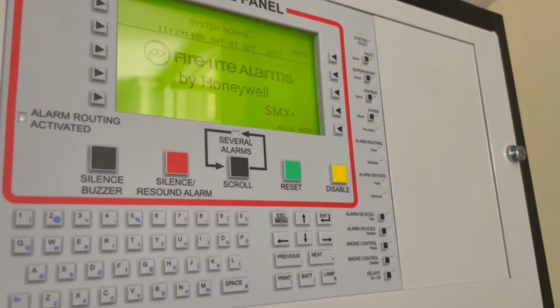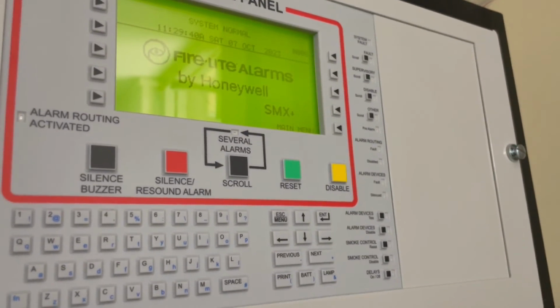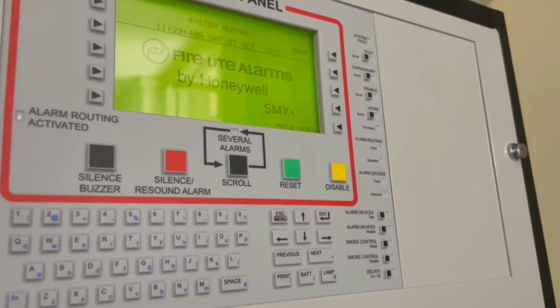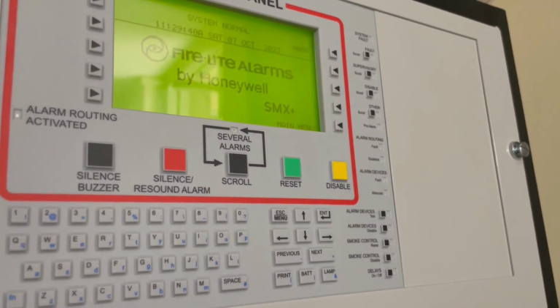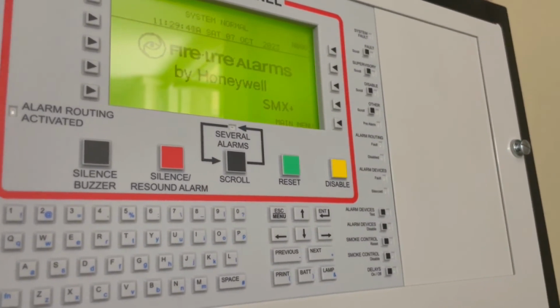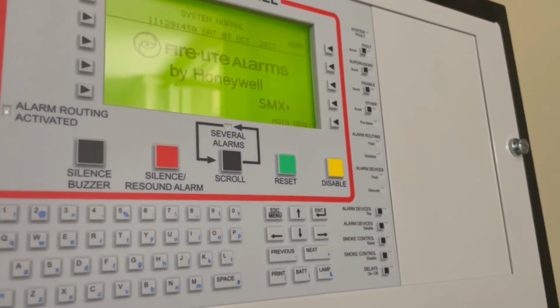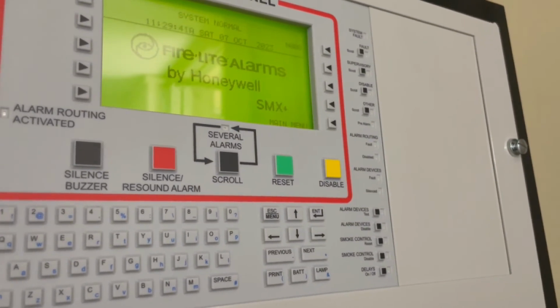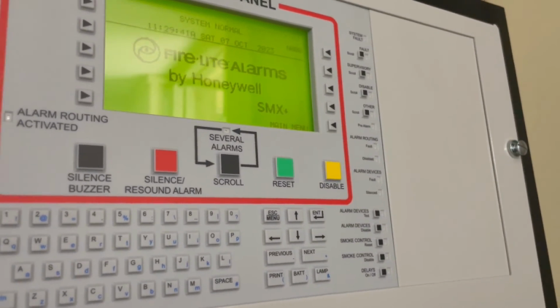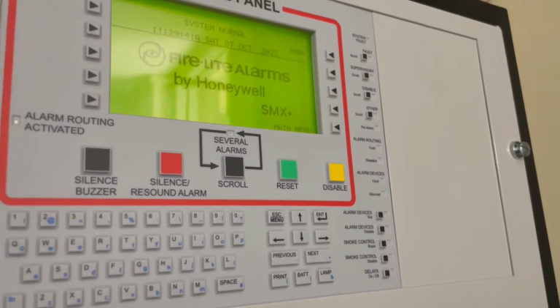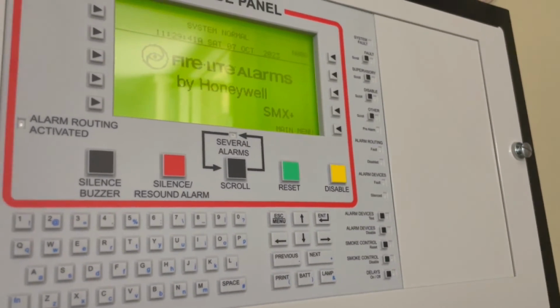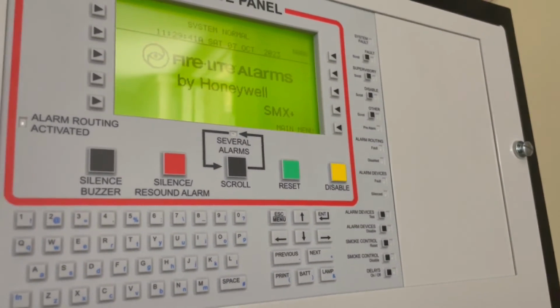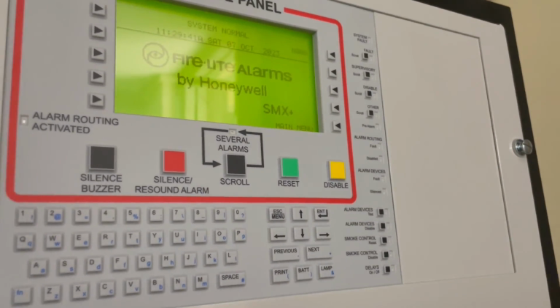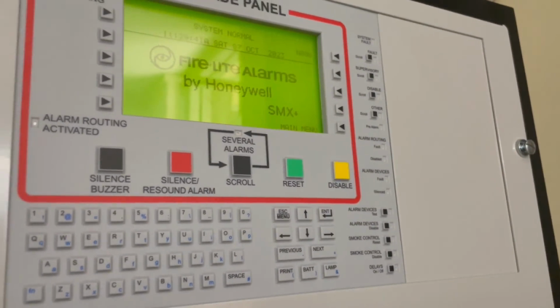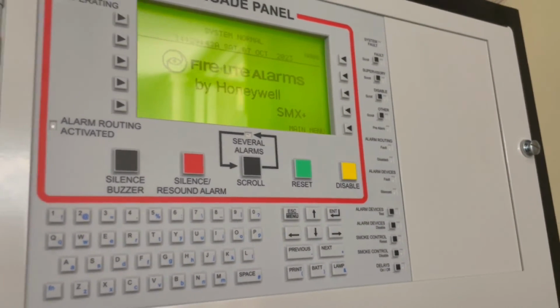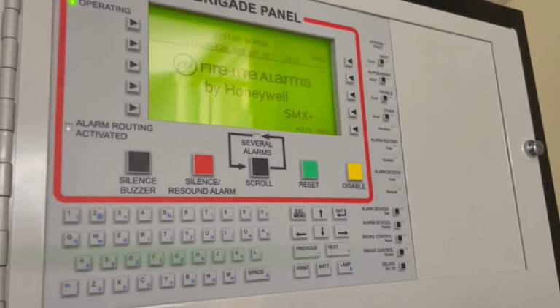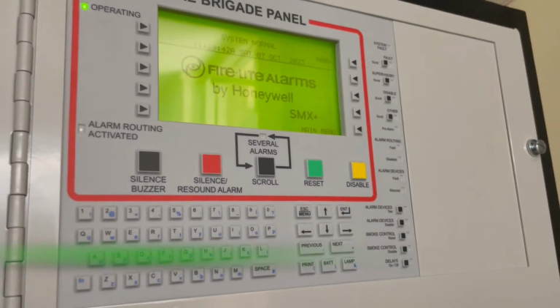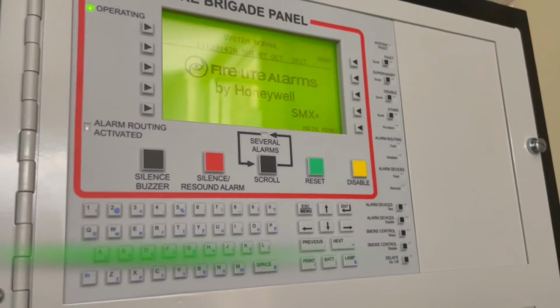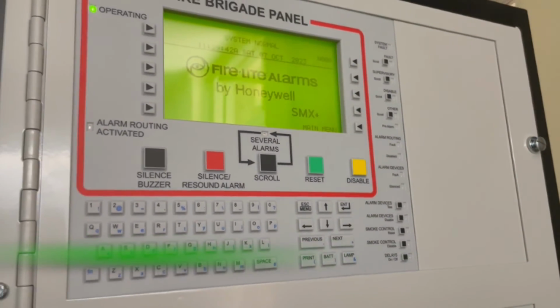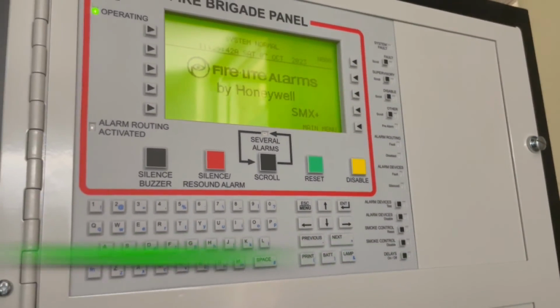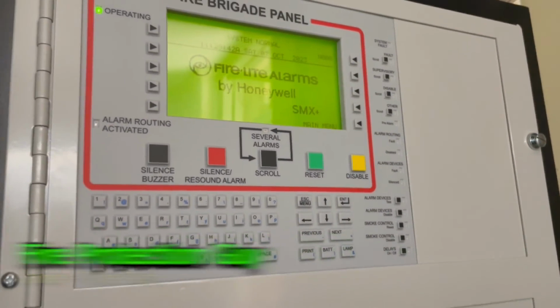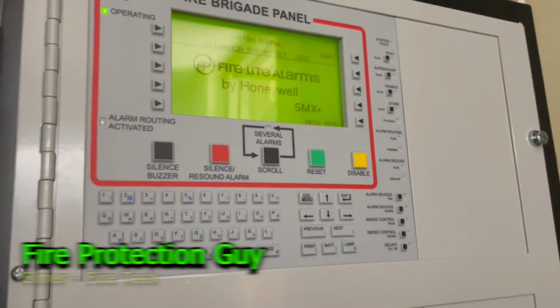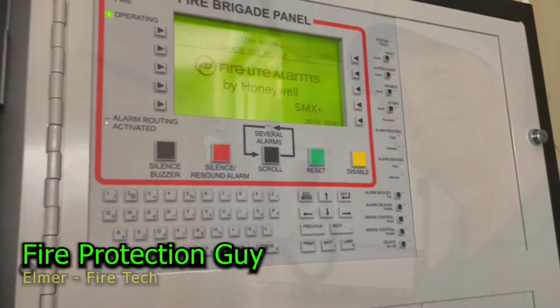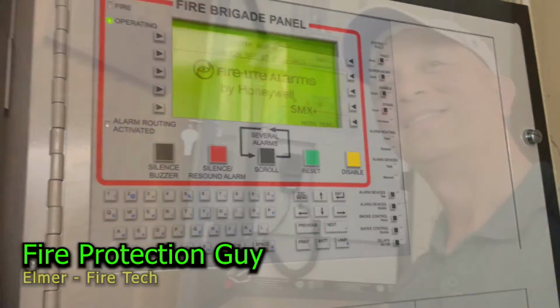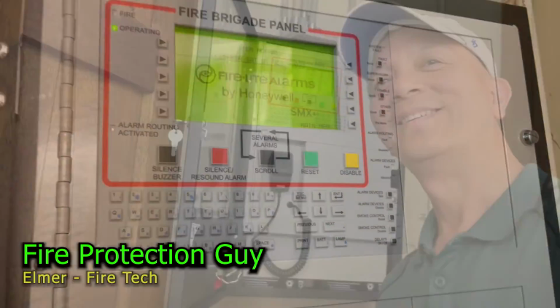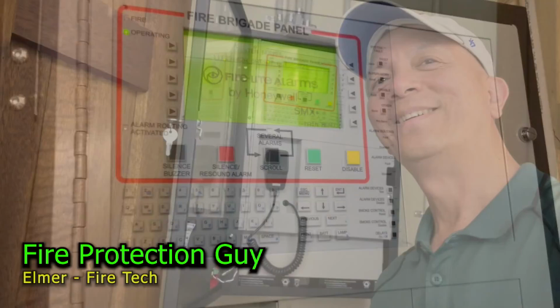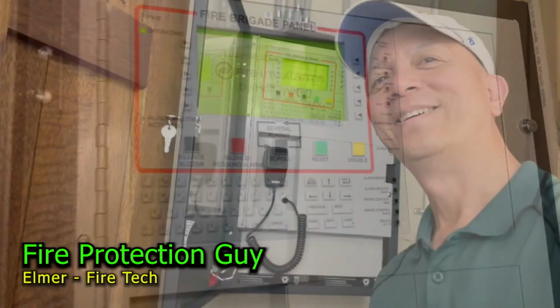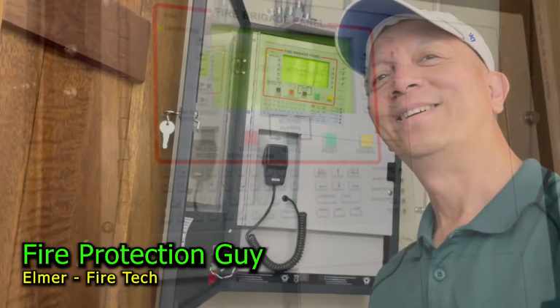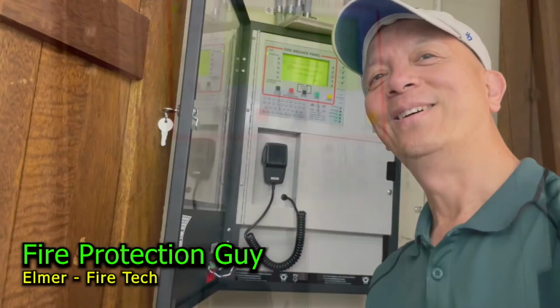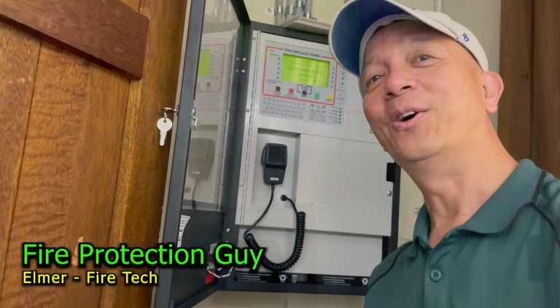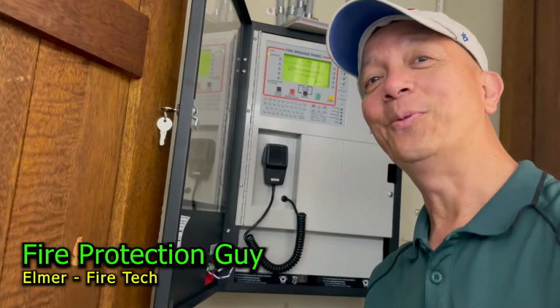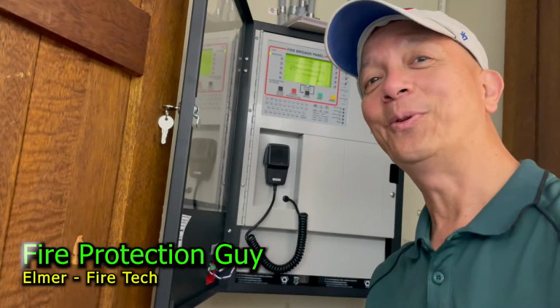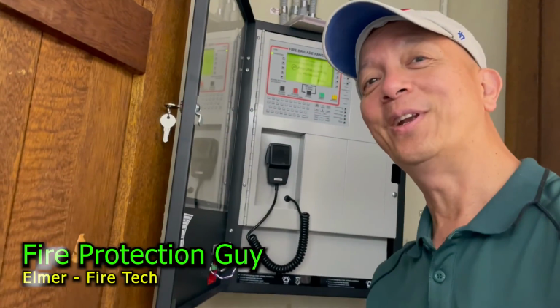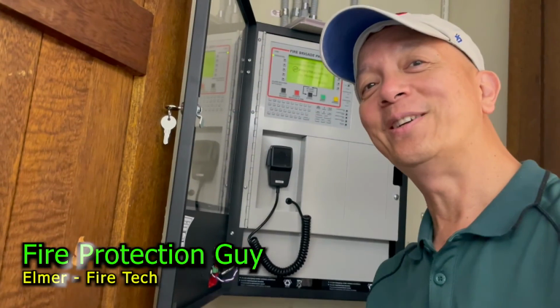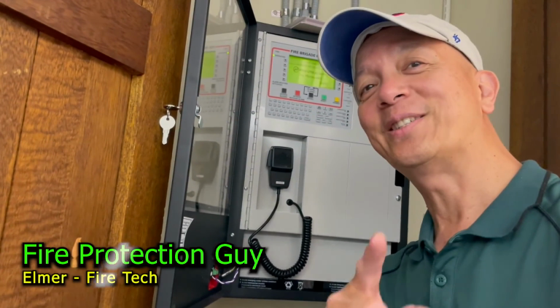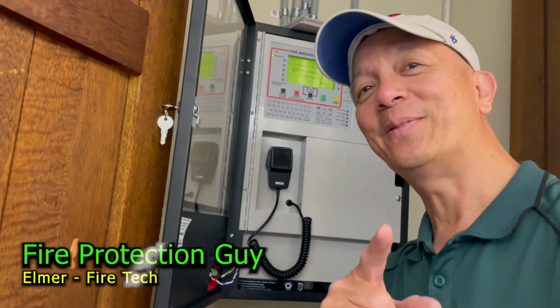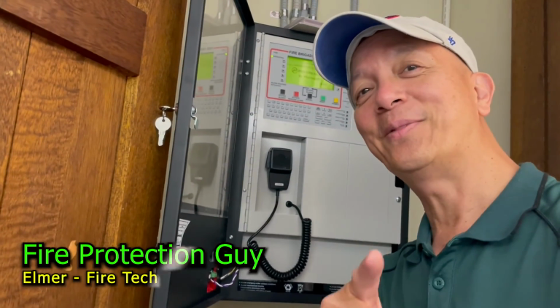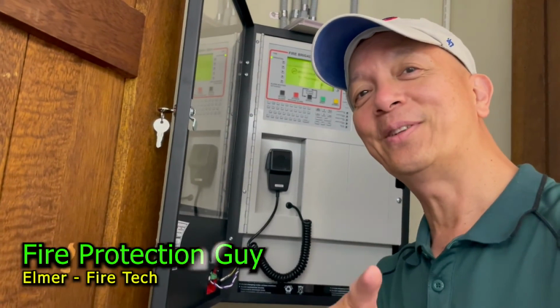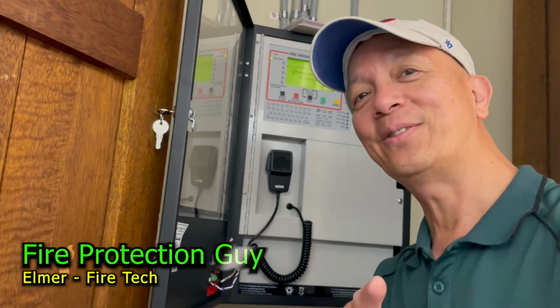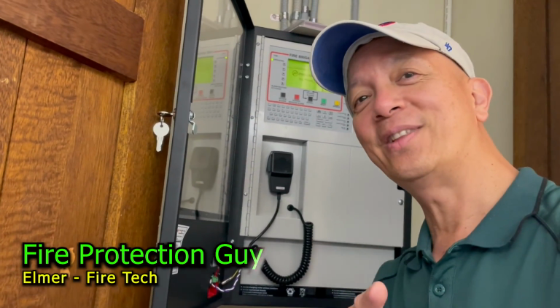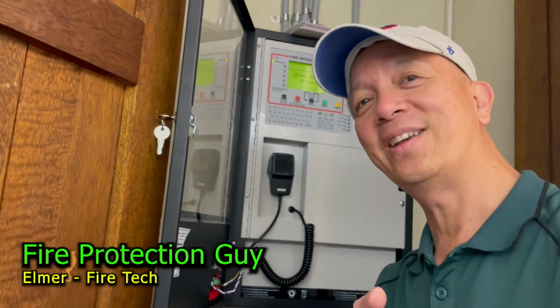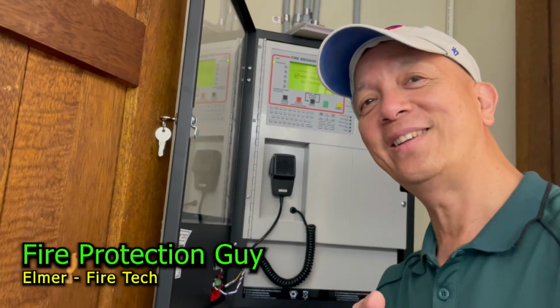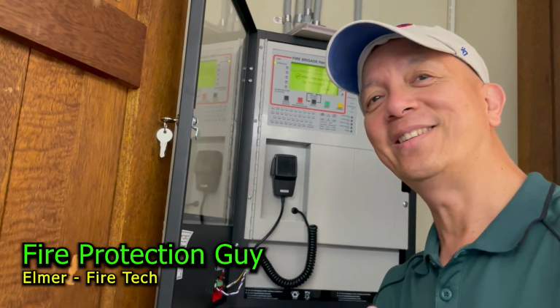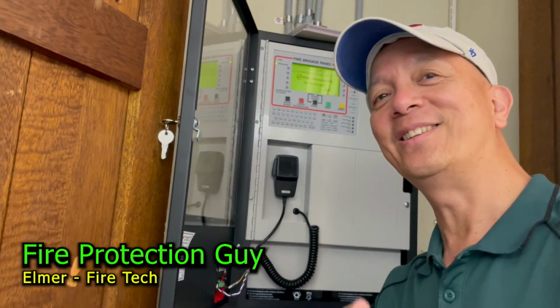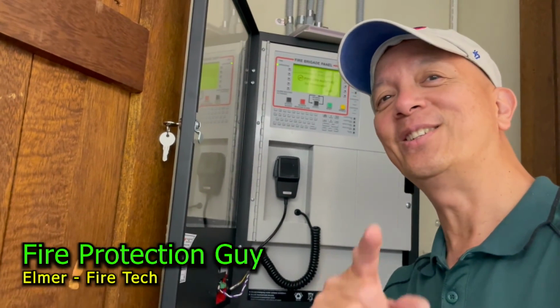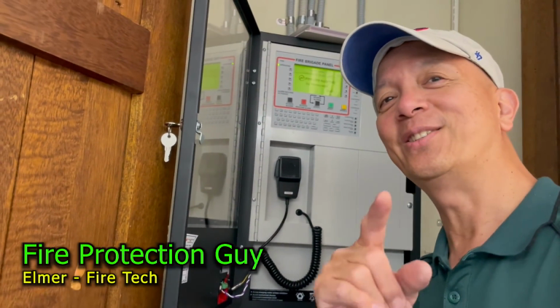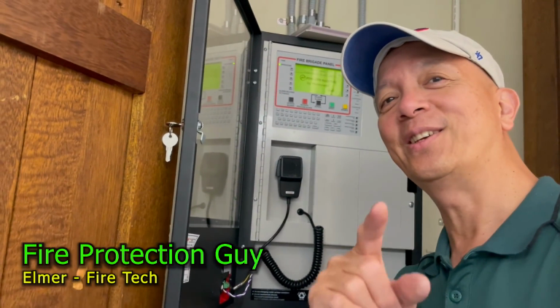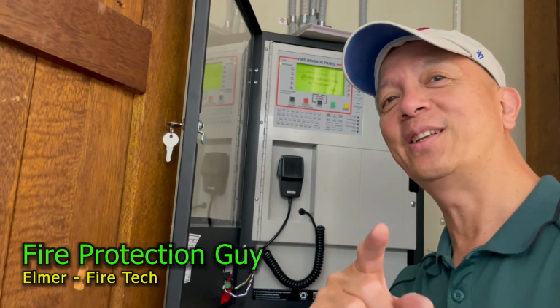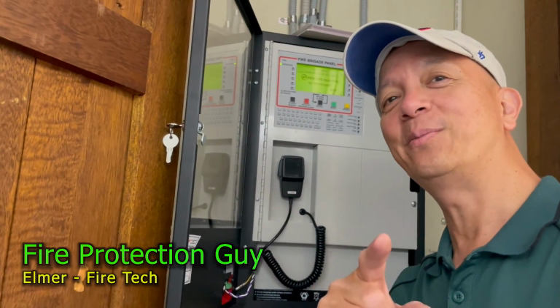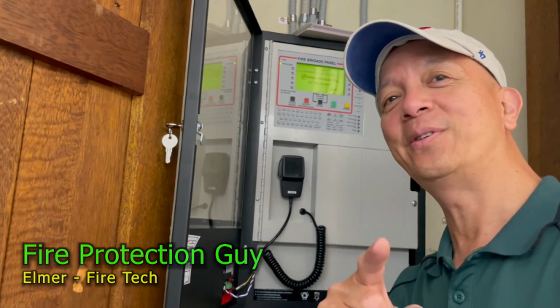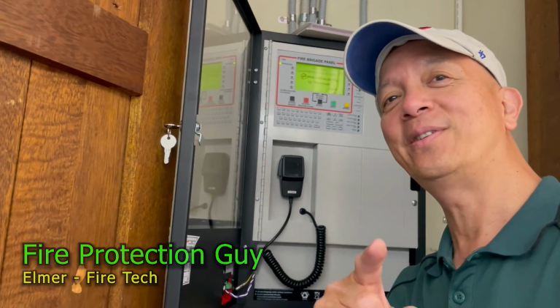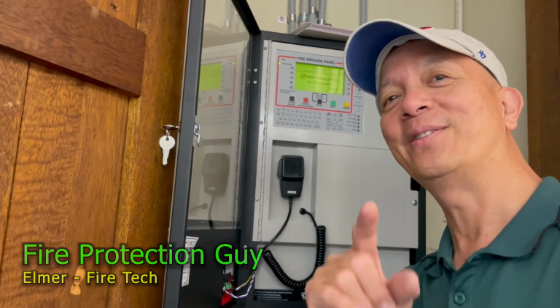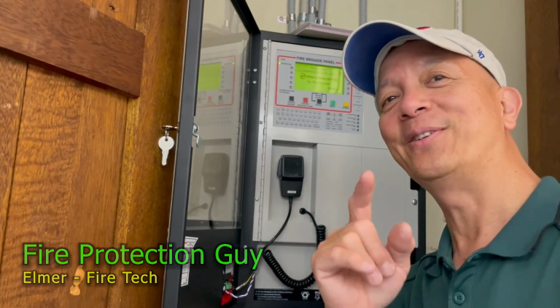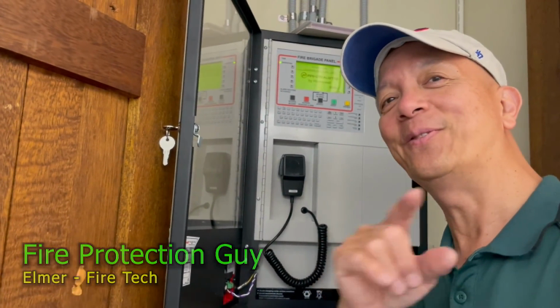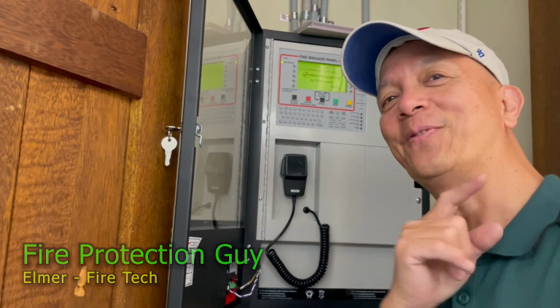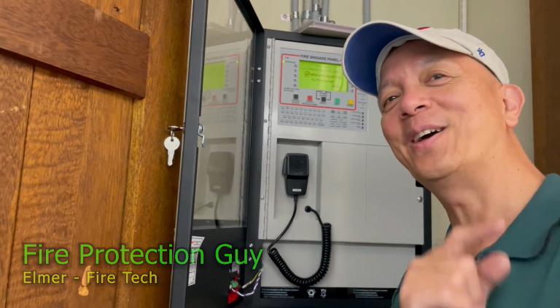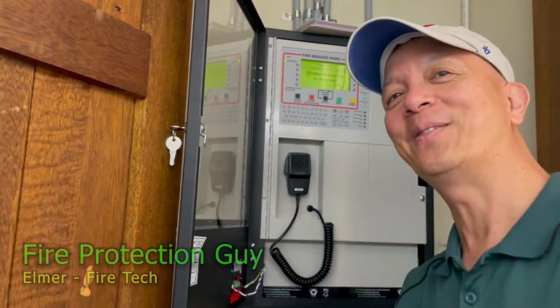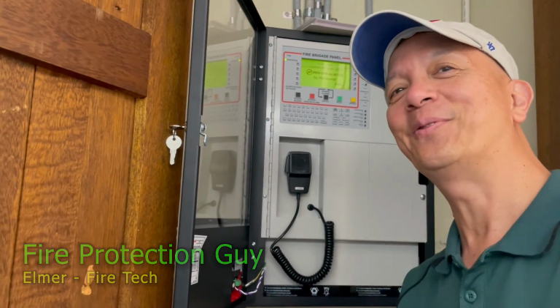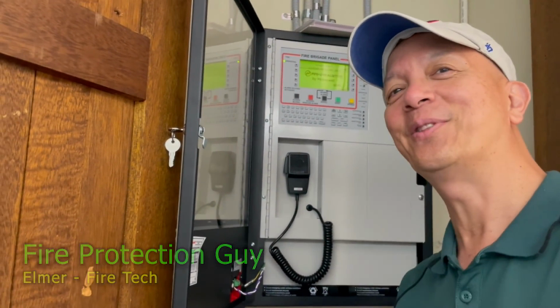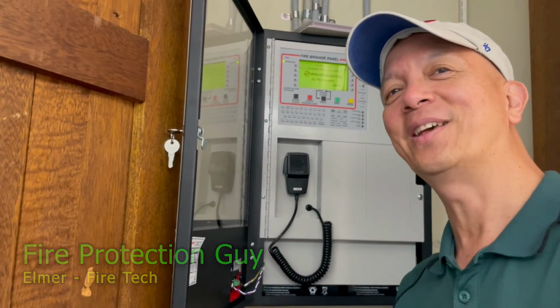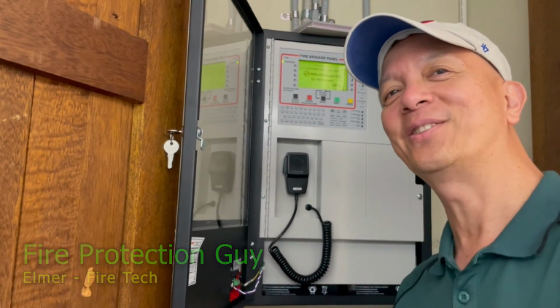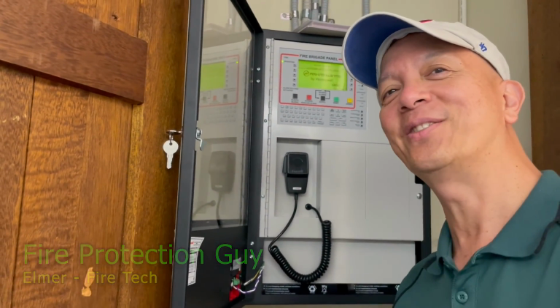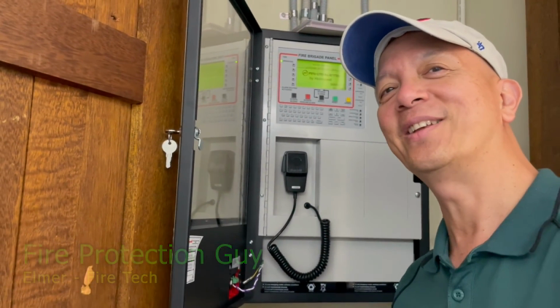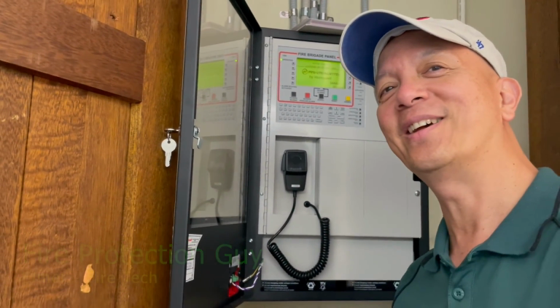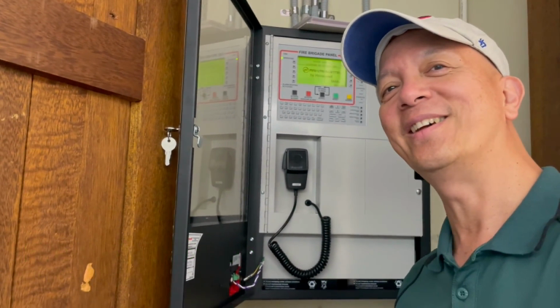All done — easy! Hope you learned something today. This is Elmer, your fire protection guy.